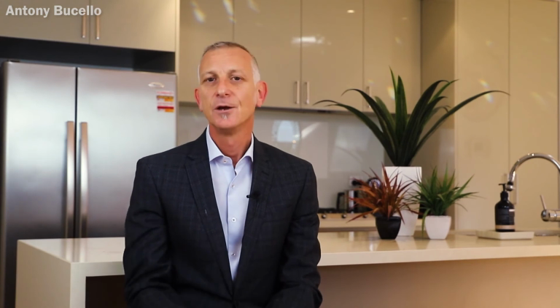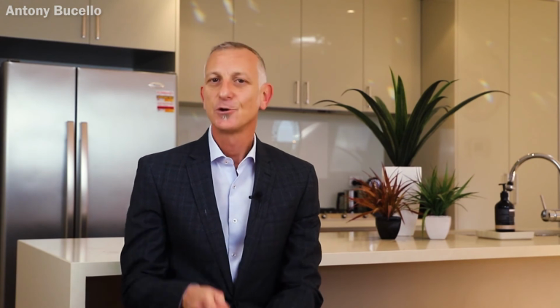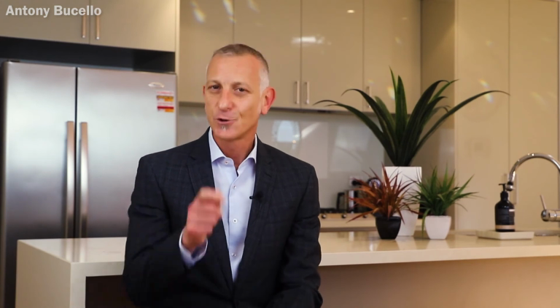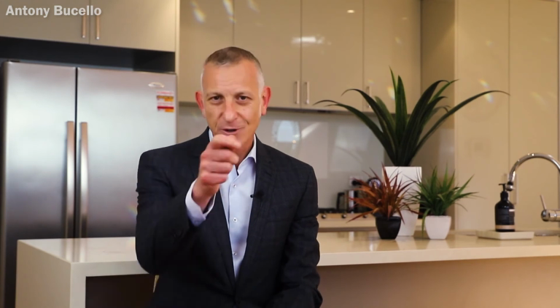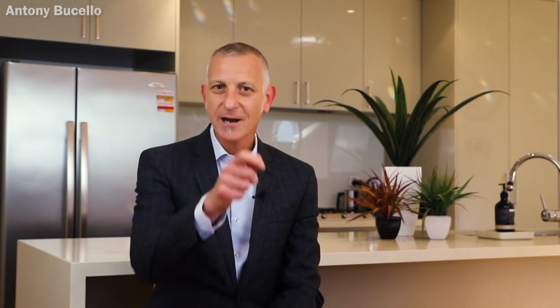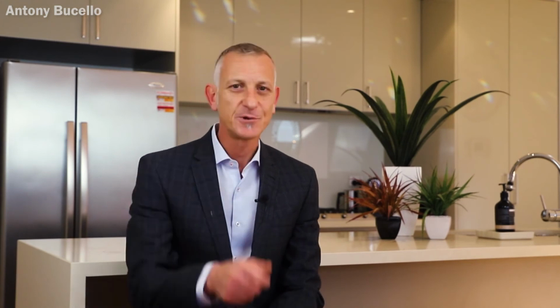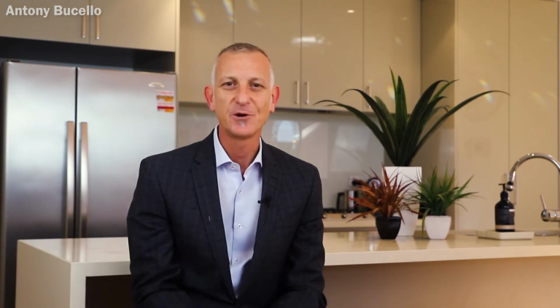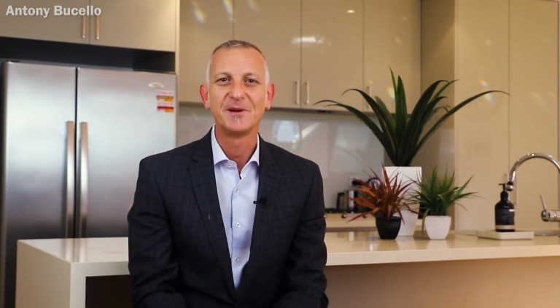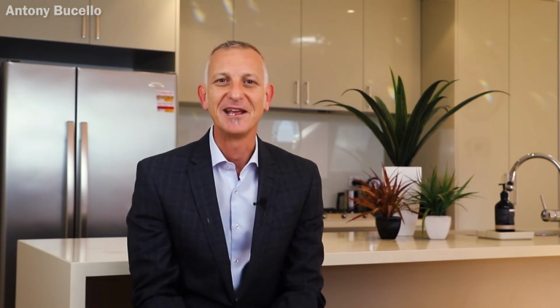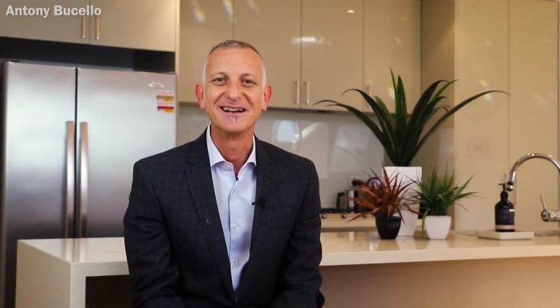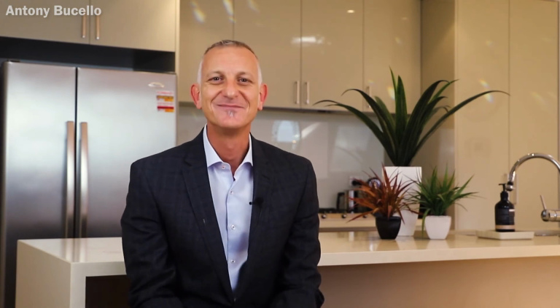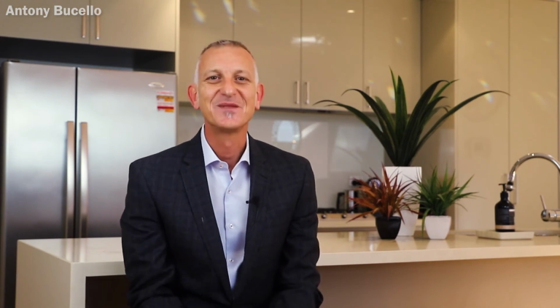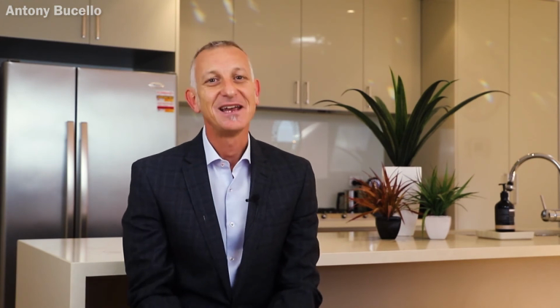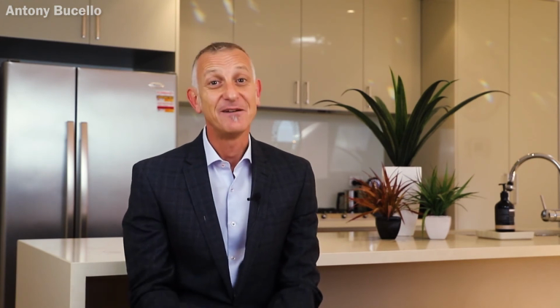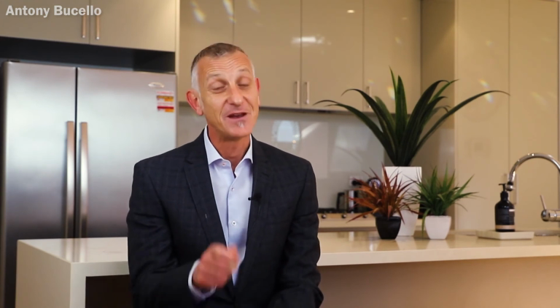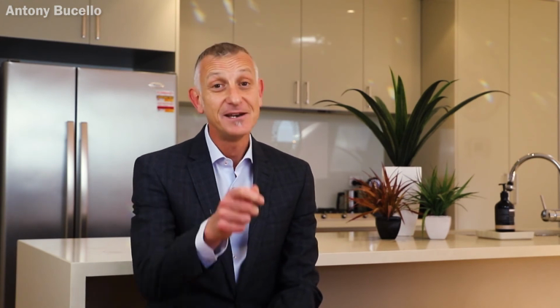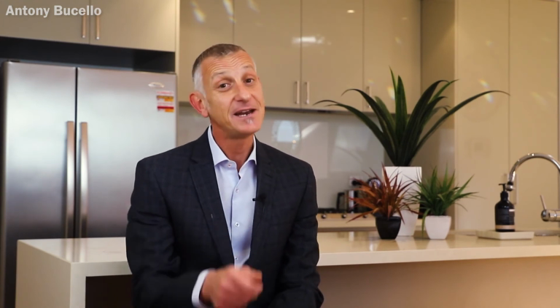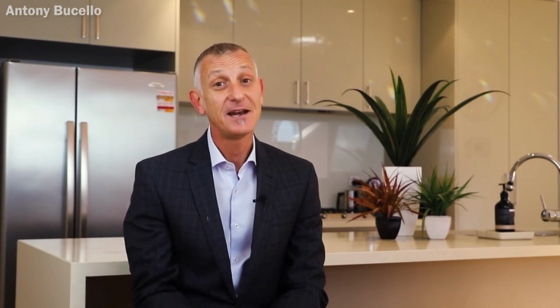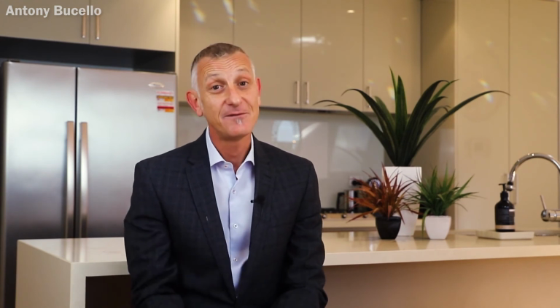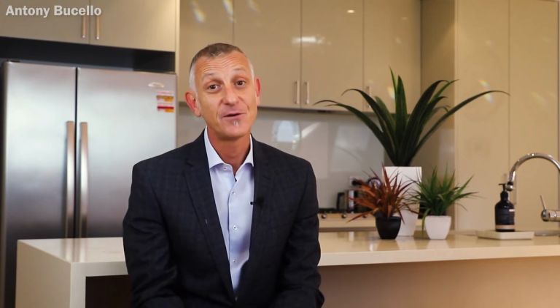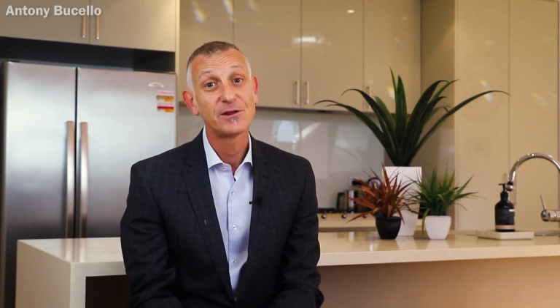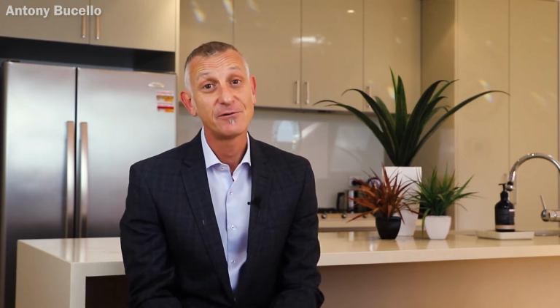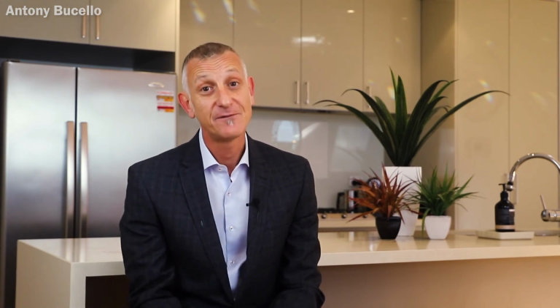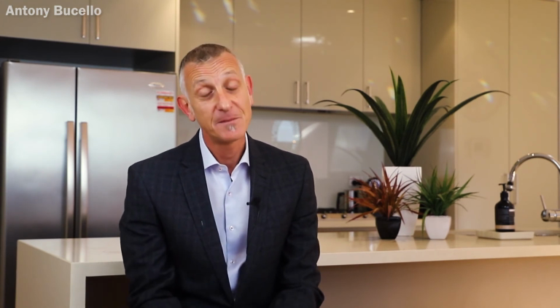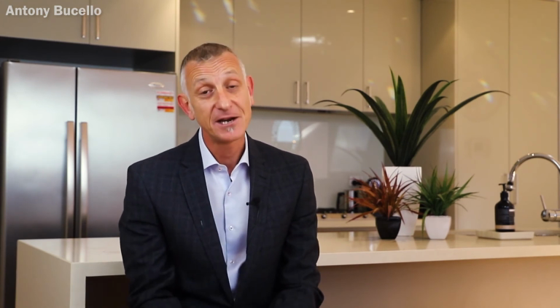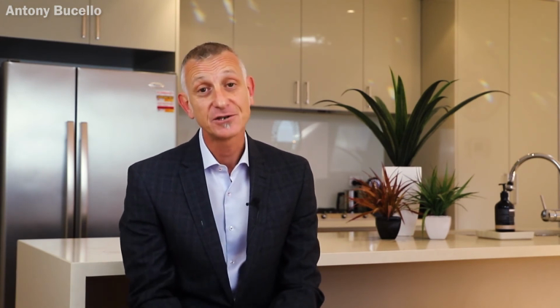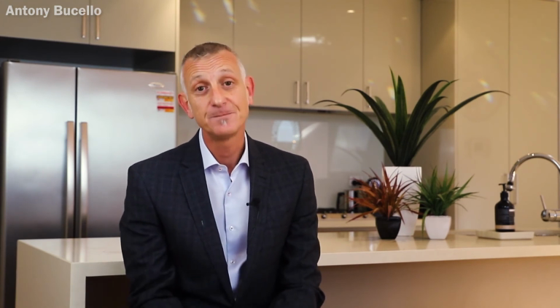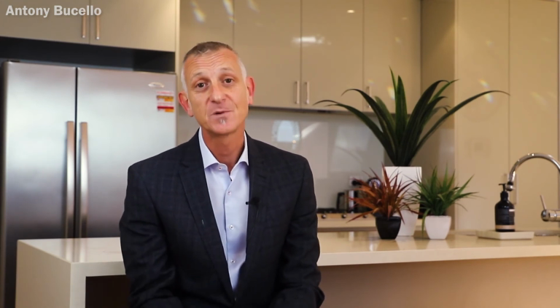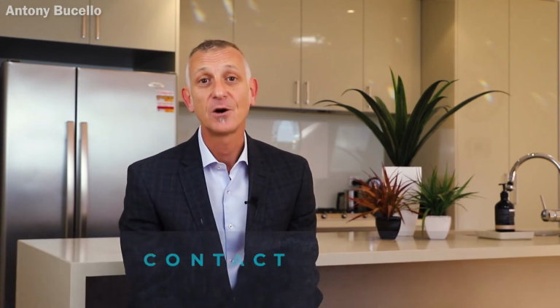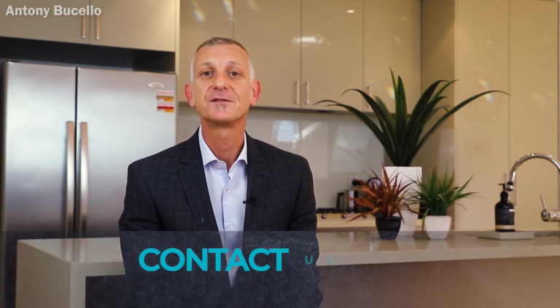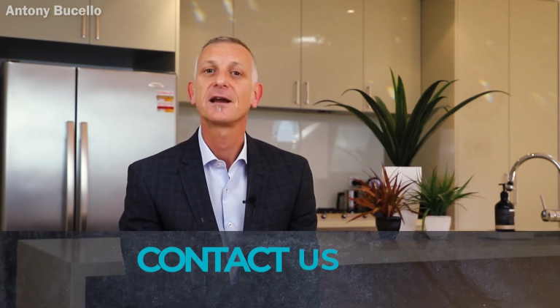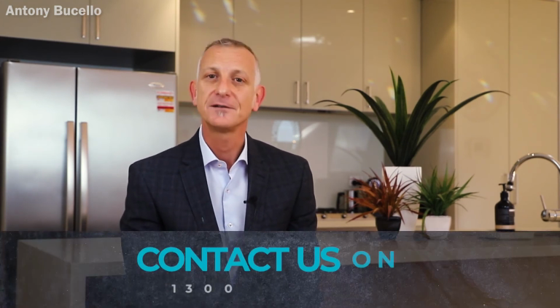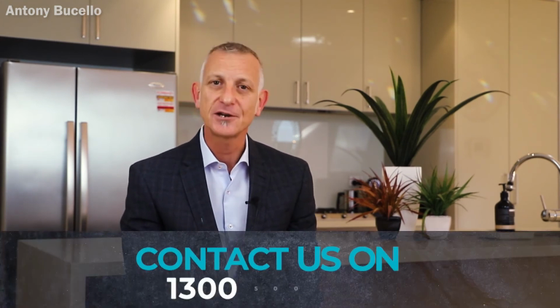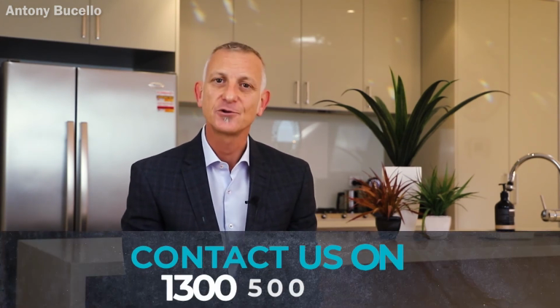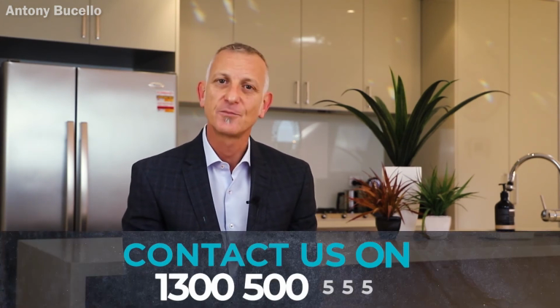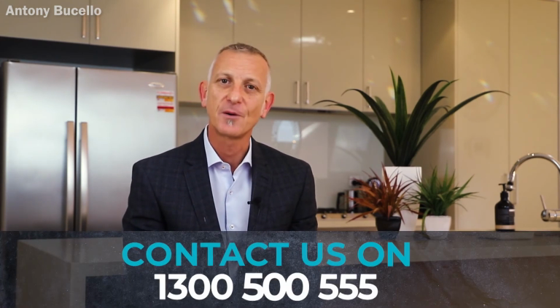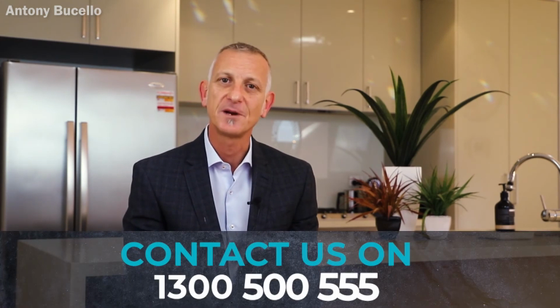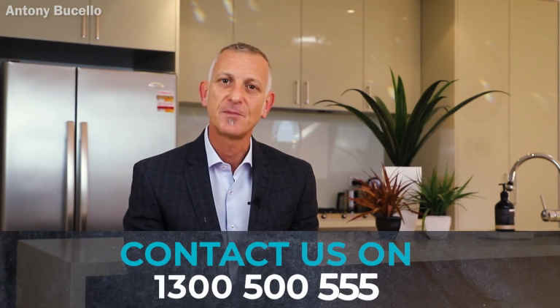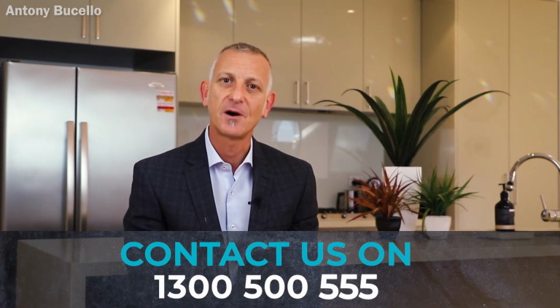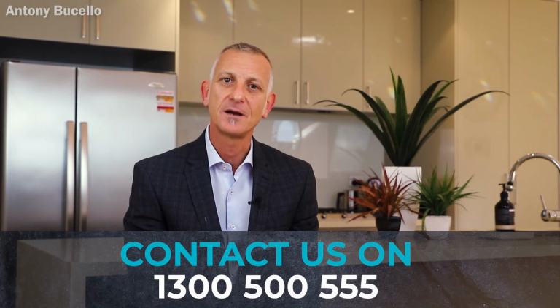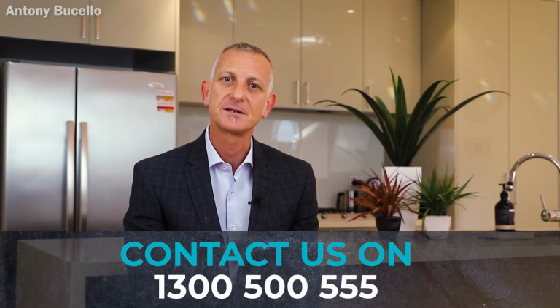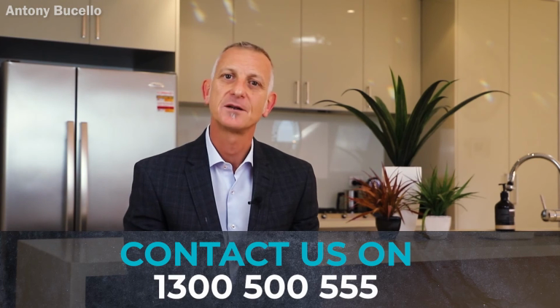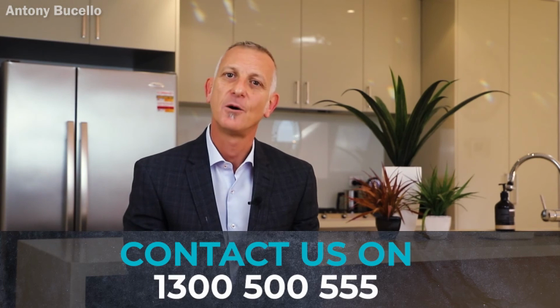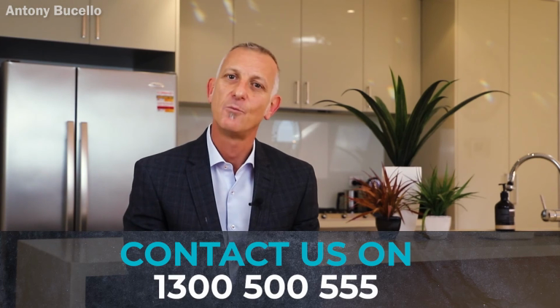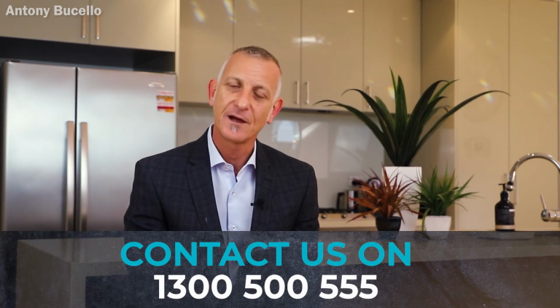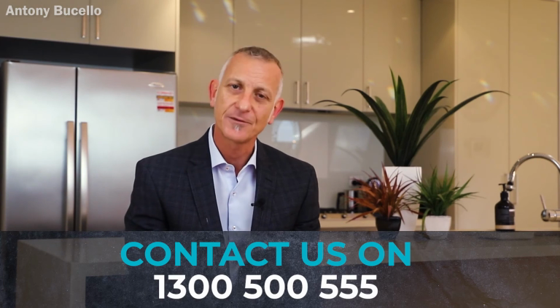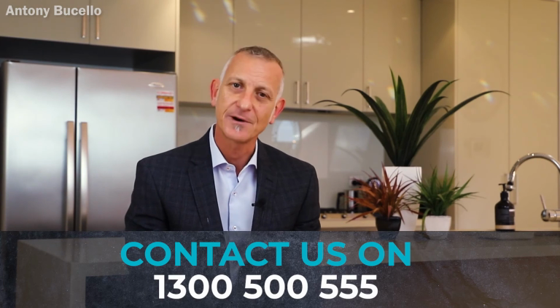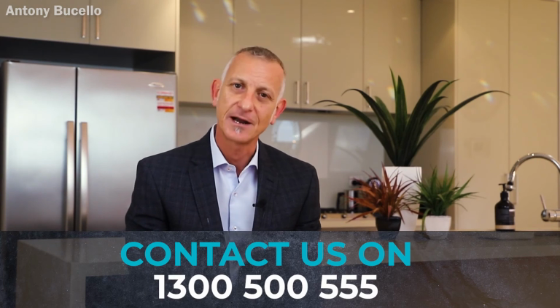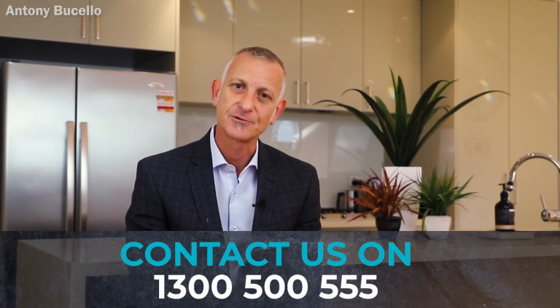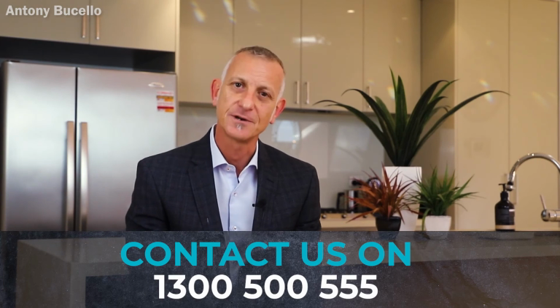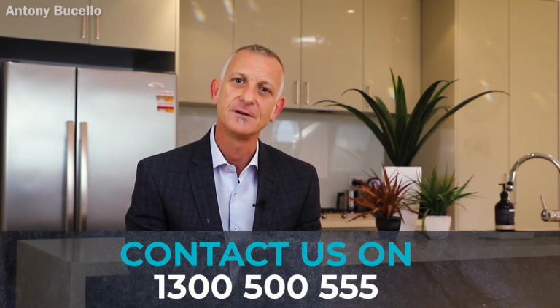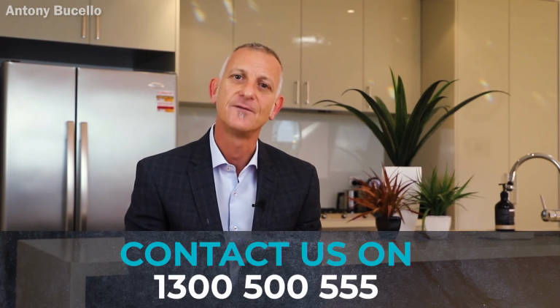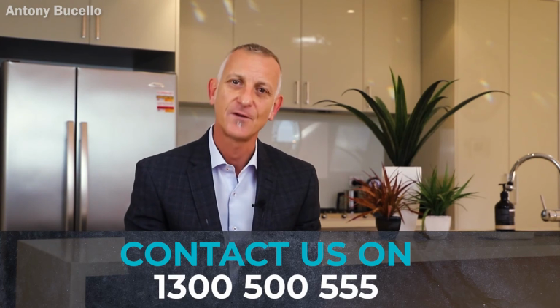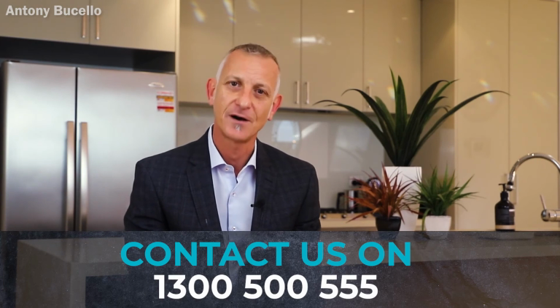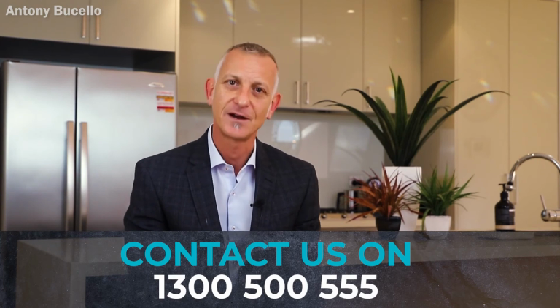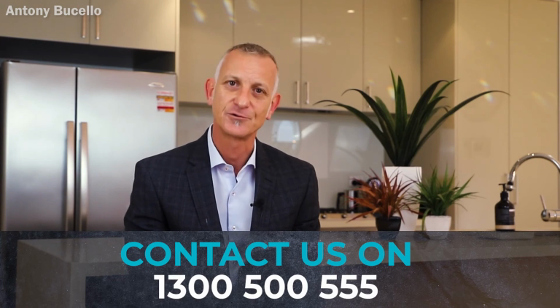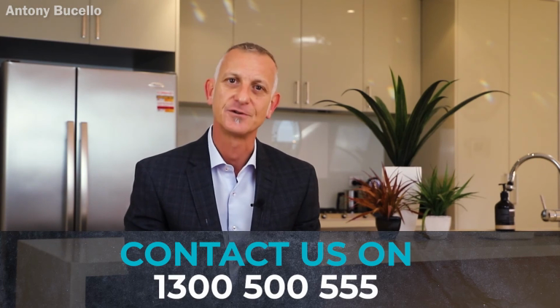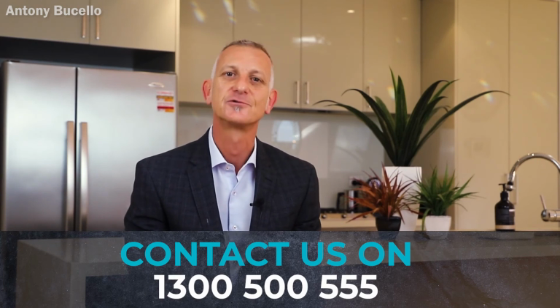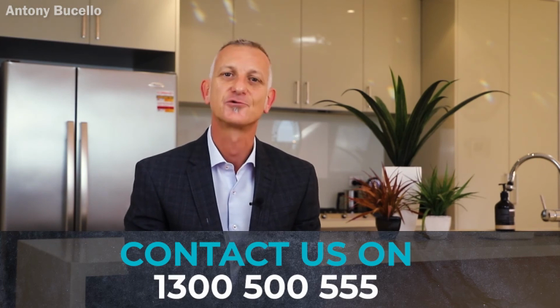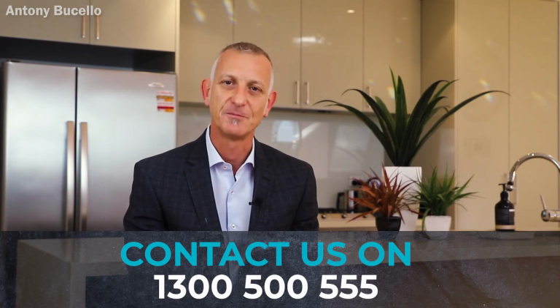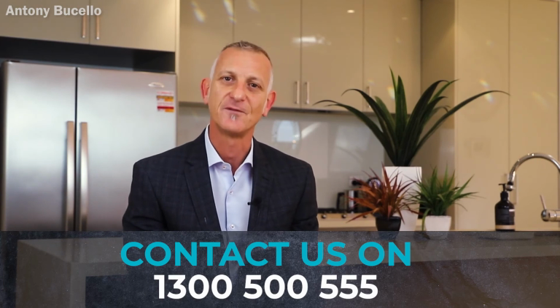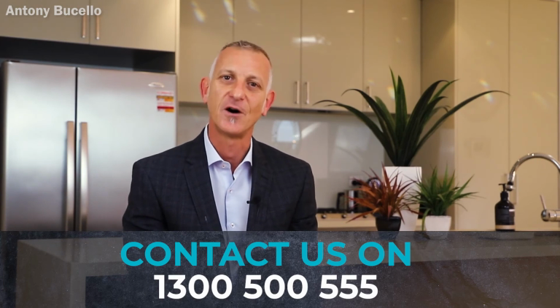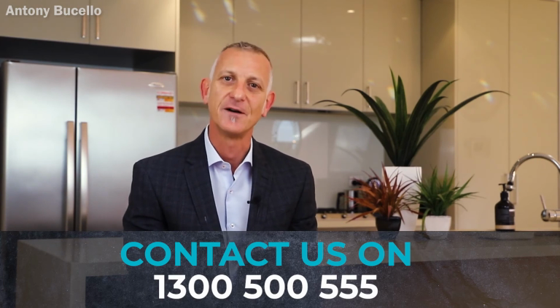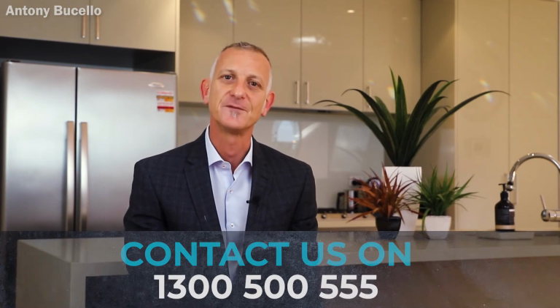Good luck with your bidding. If you need any further information, contact National Property Buyers on 1300 500 555.